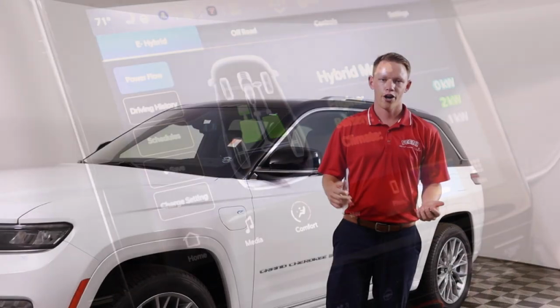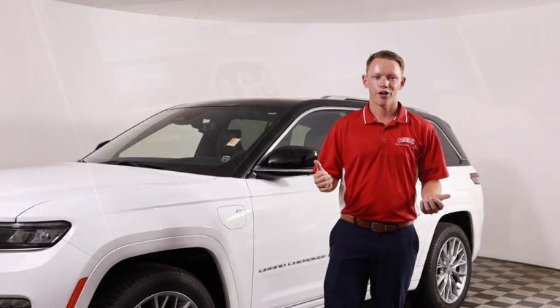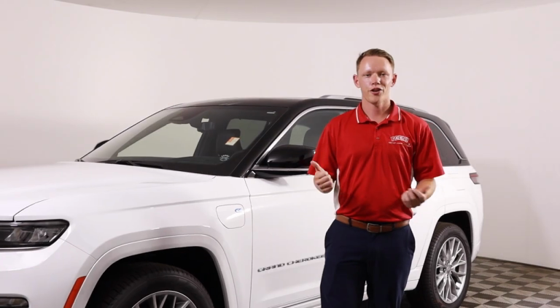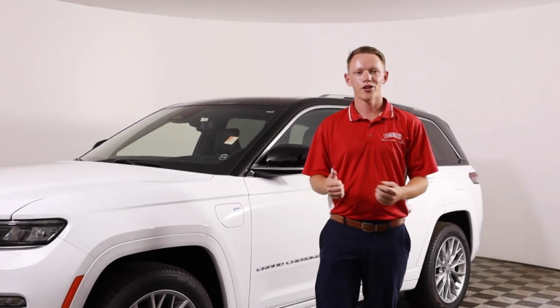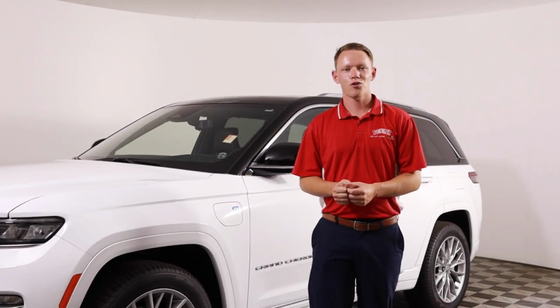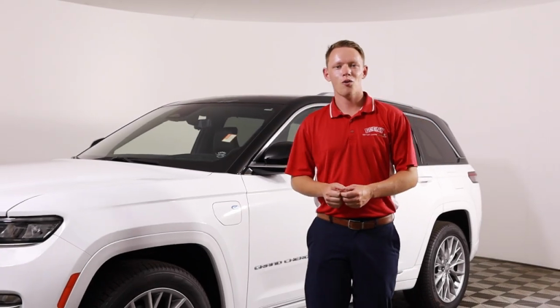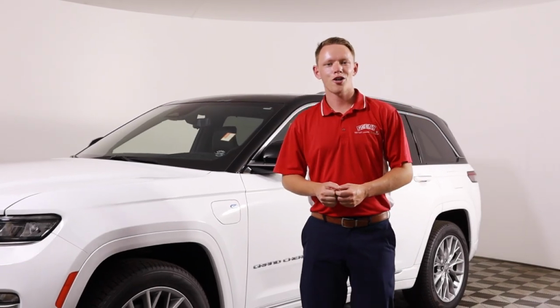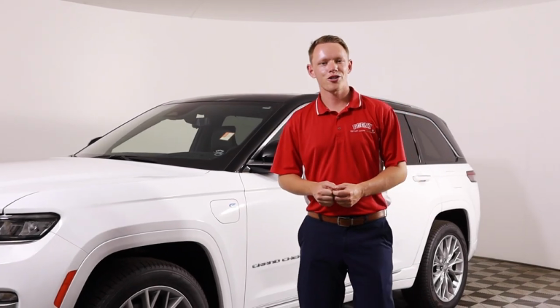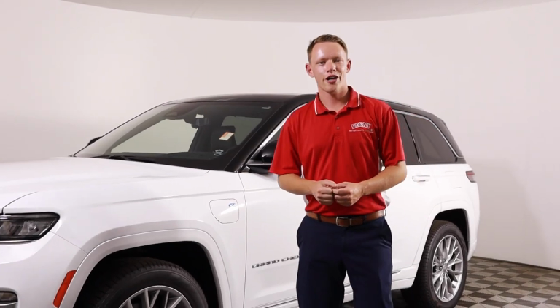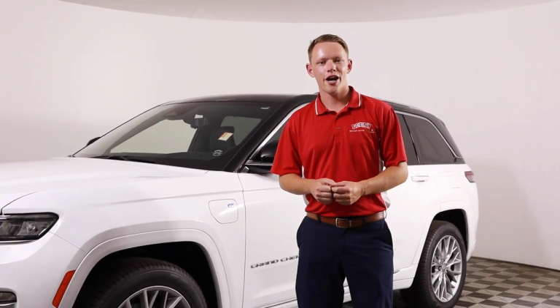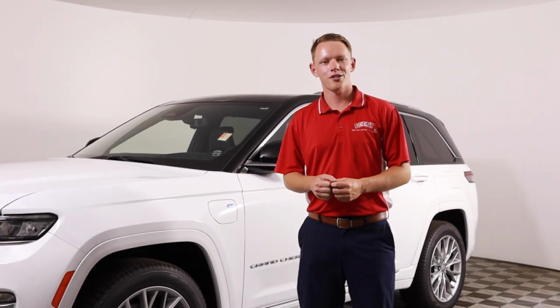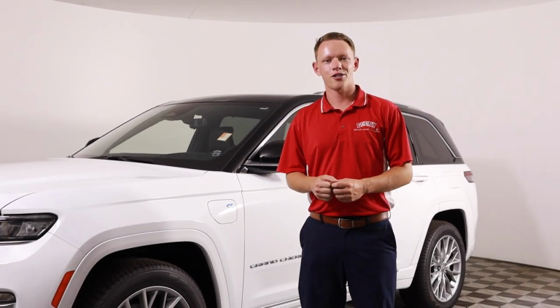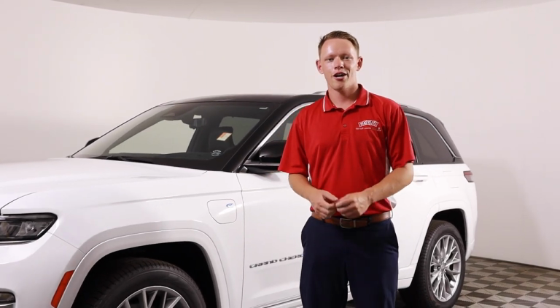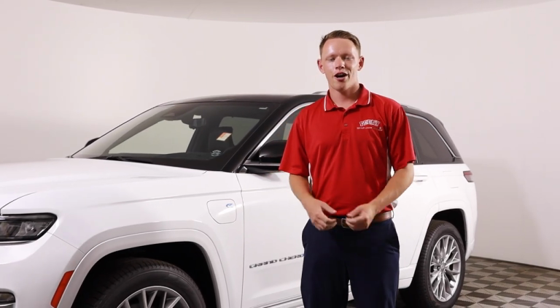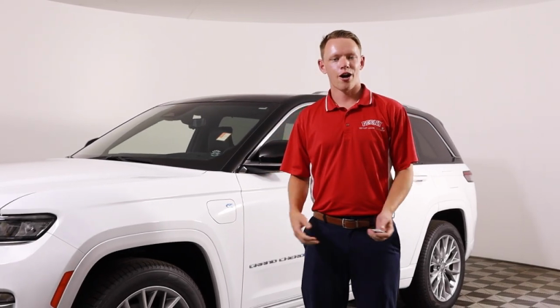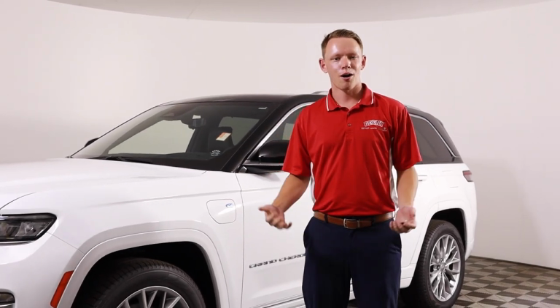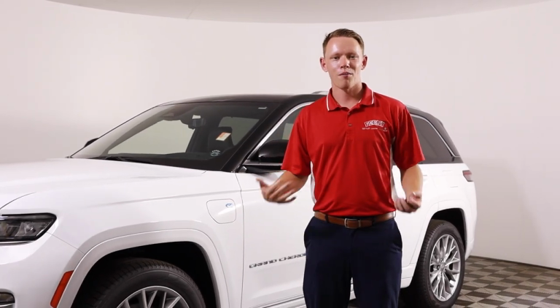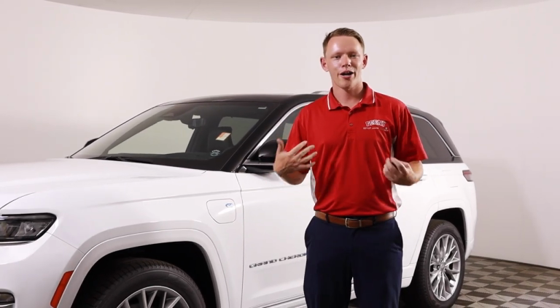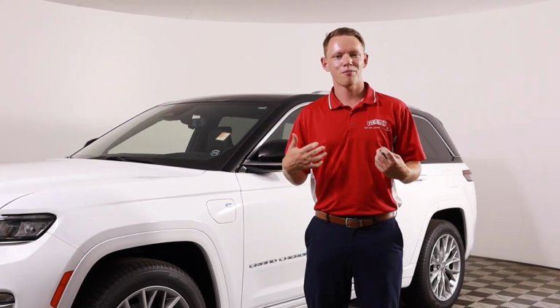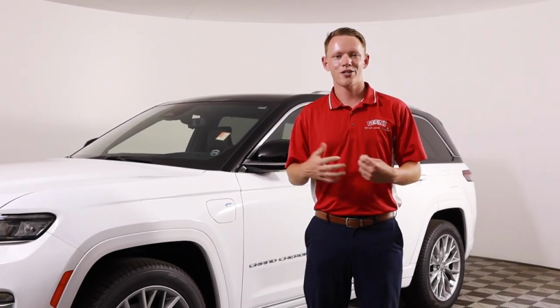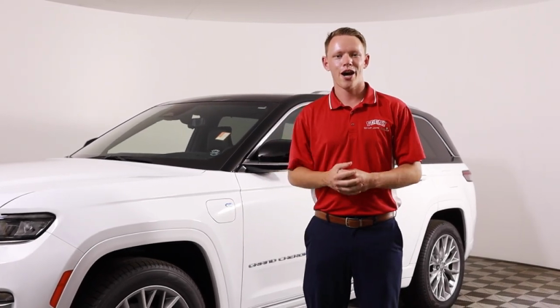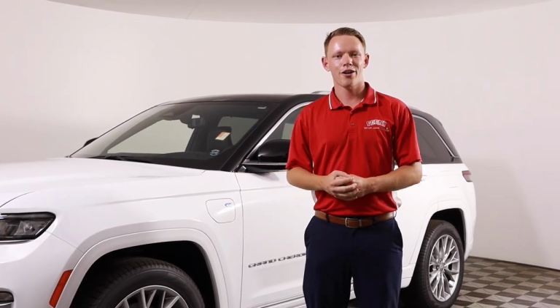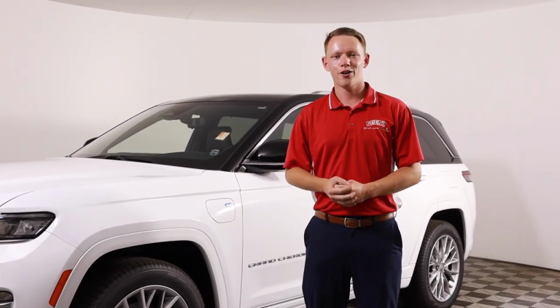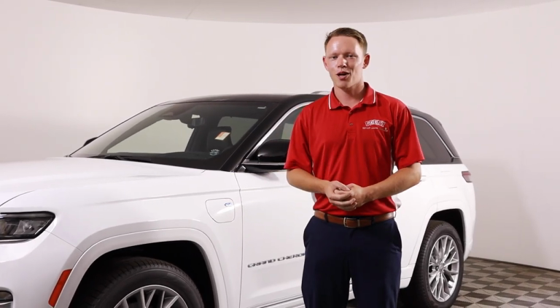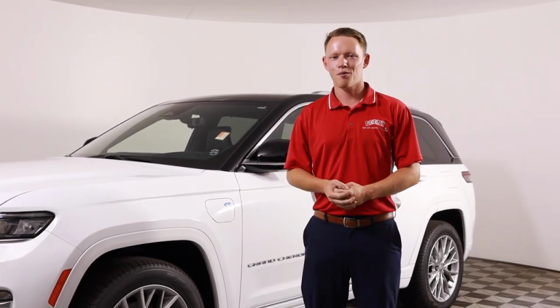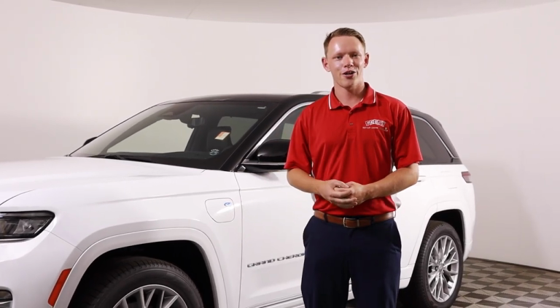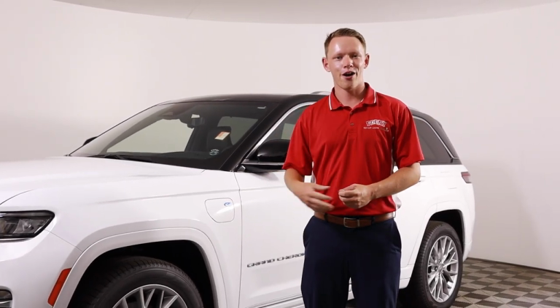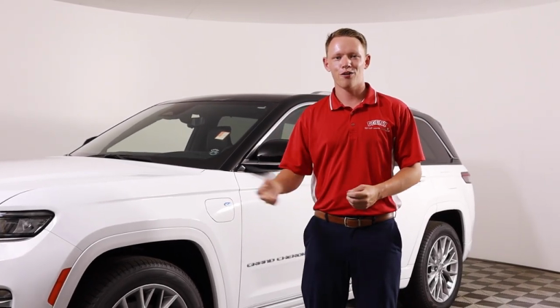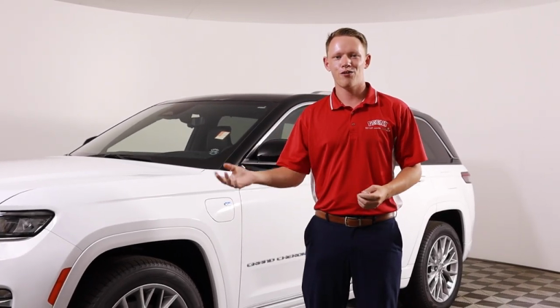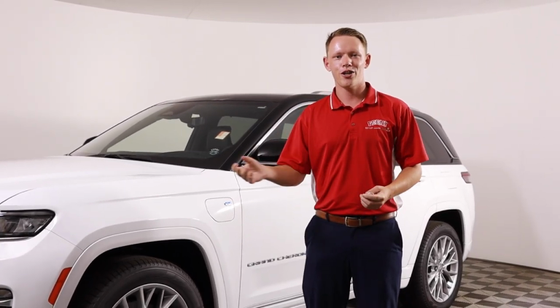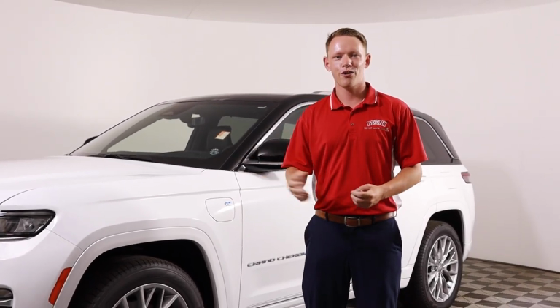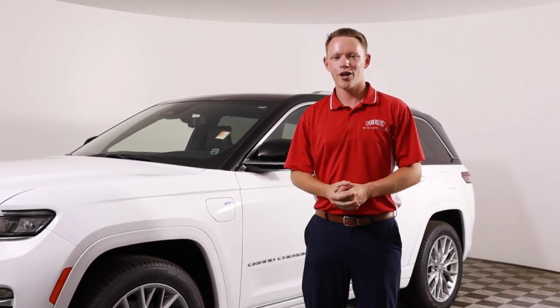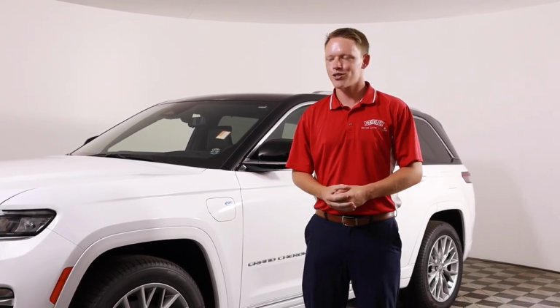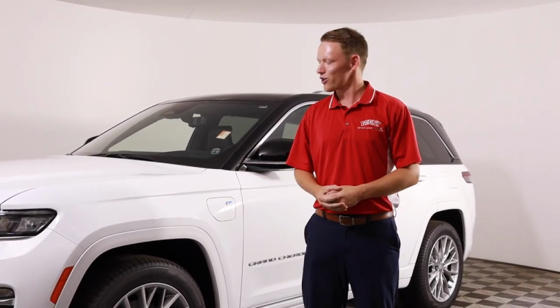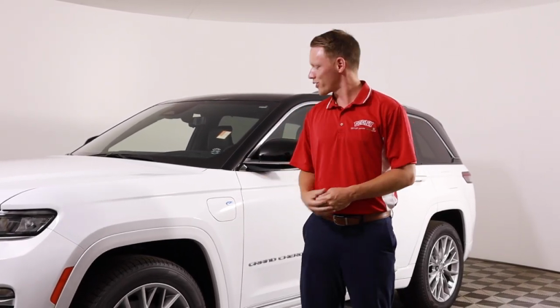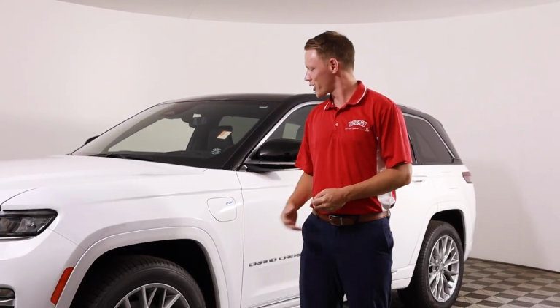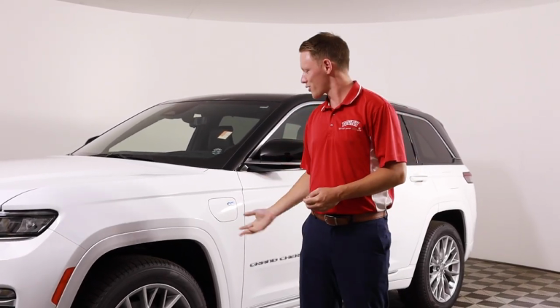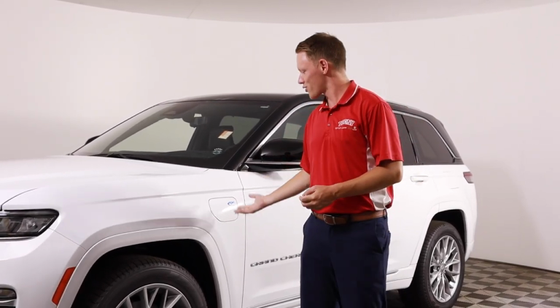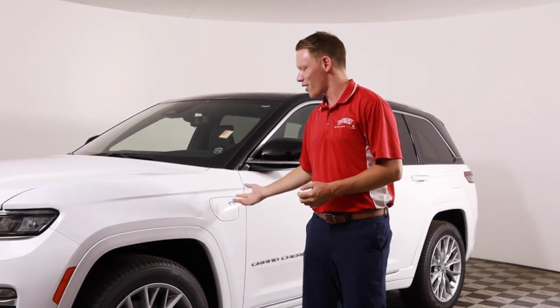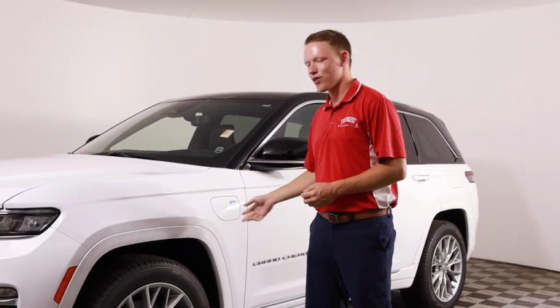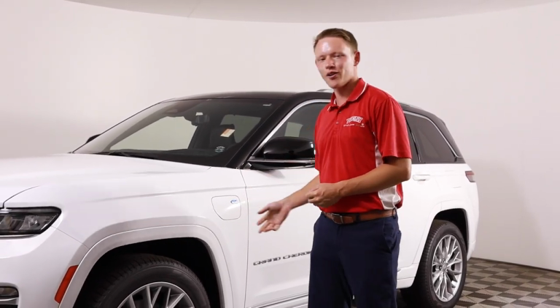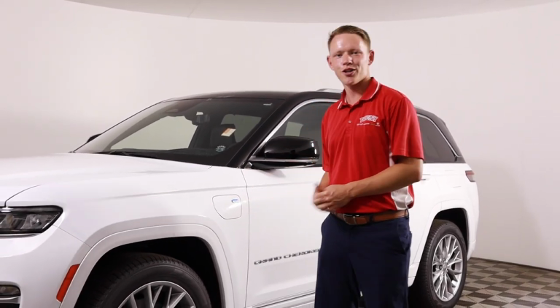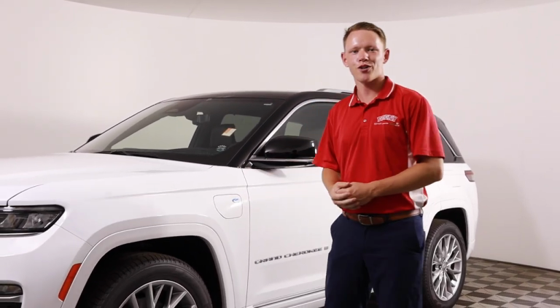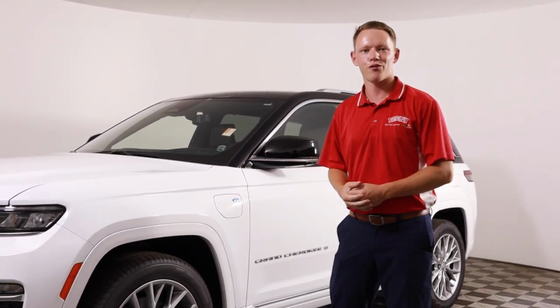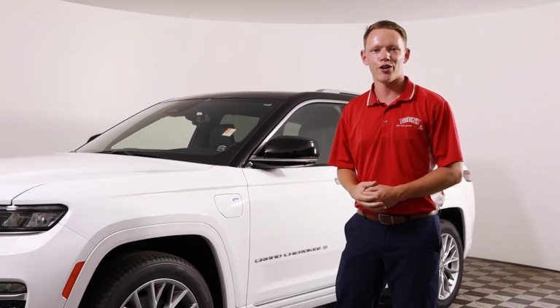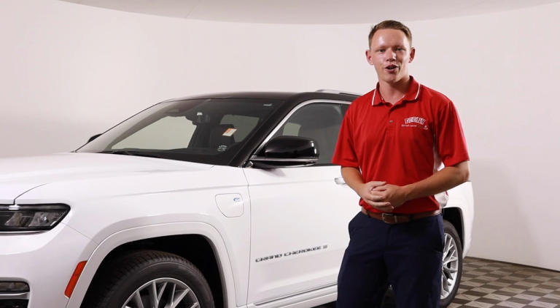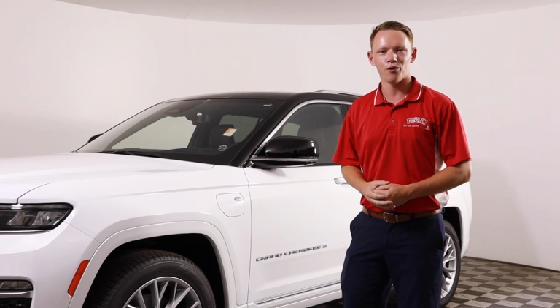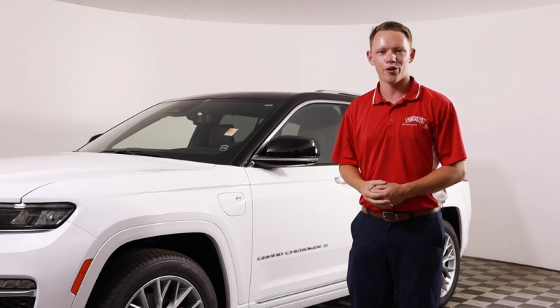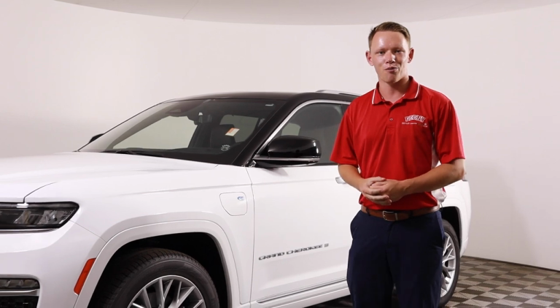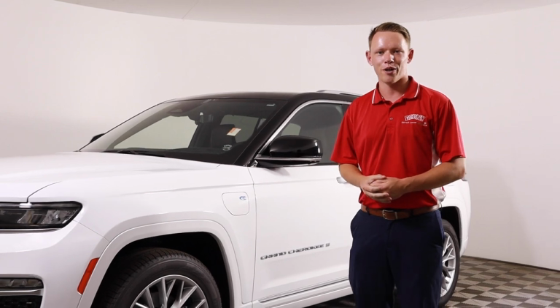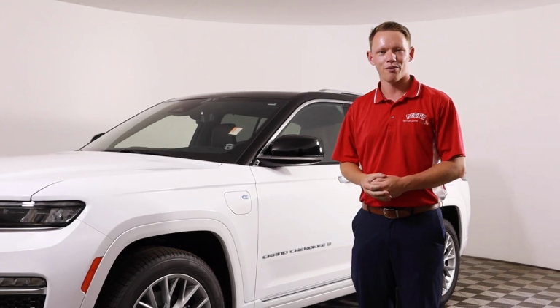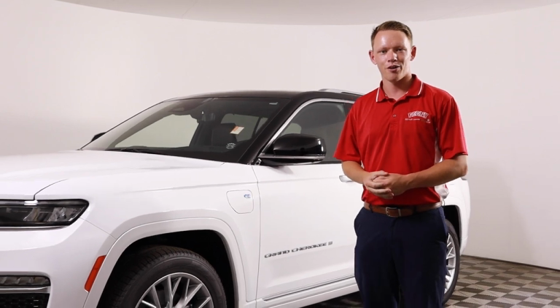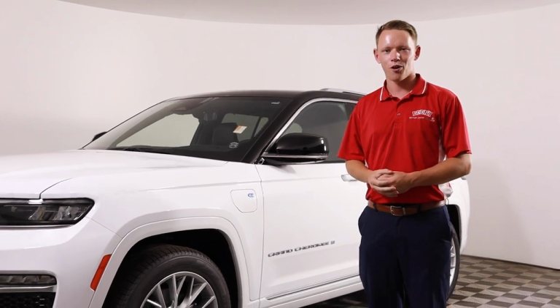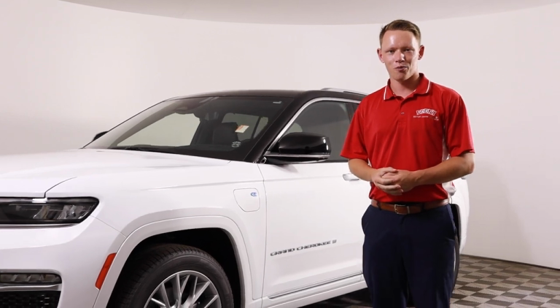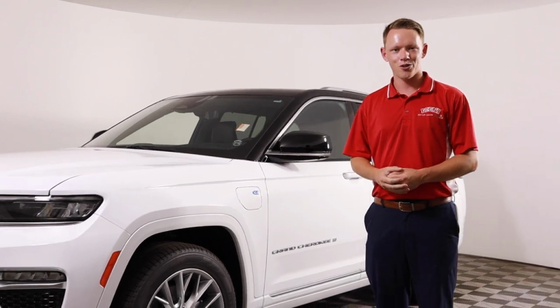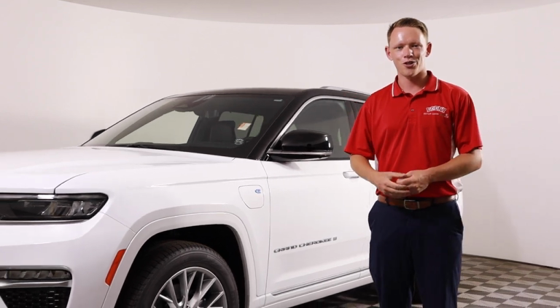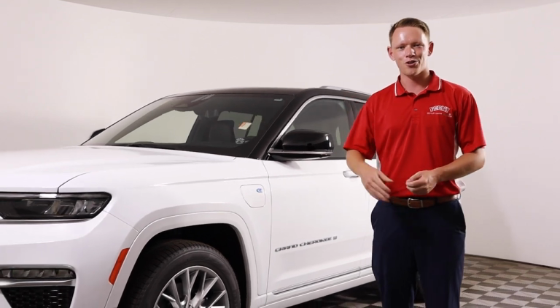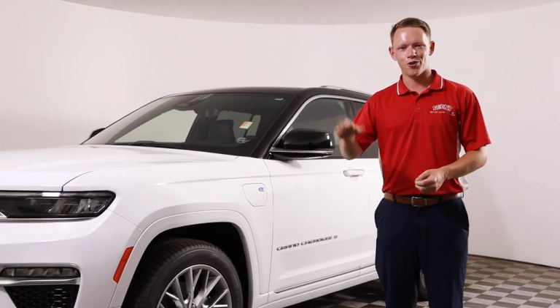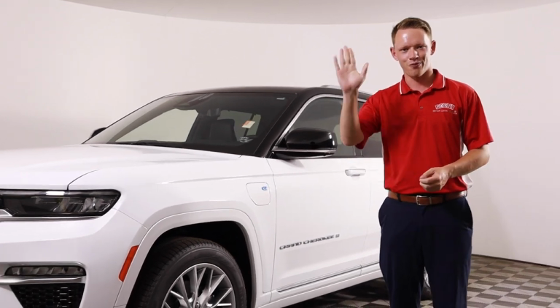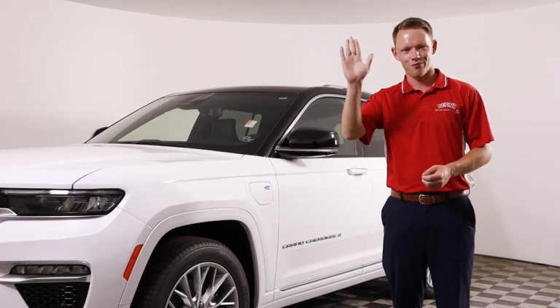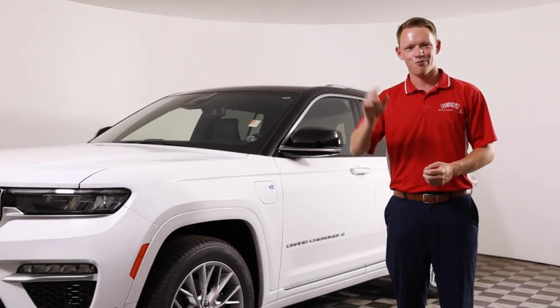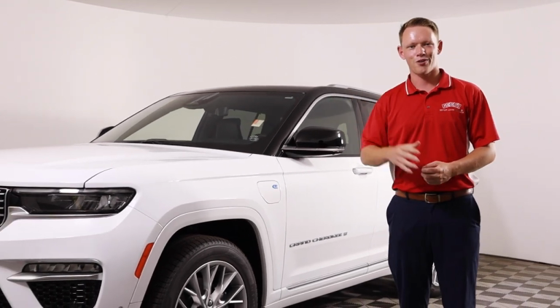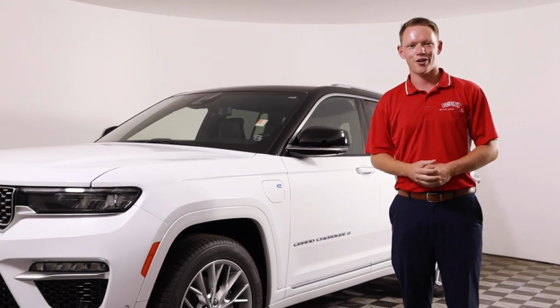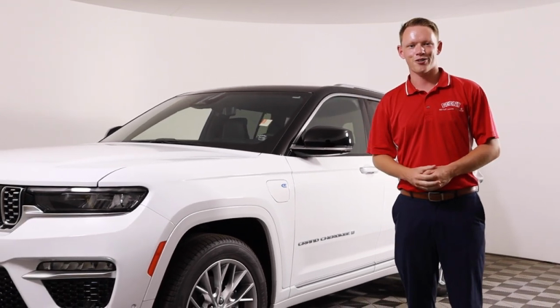Thanks for watching, guys. My name is Tyler. Come on down to Feeney Chrysler and test drive an electric vehicle with me. Hope to see you soon. Thanks.